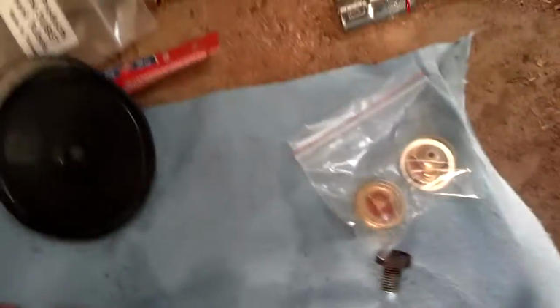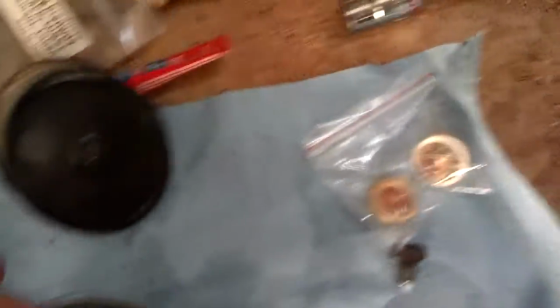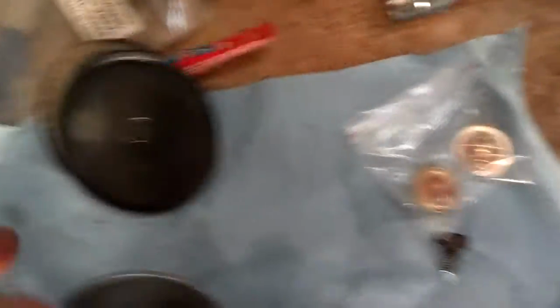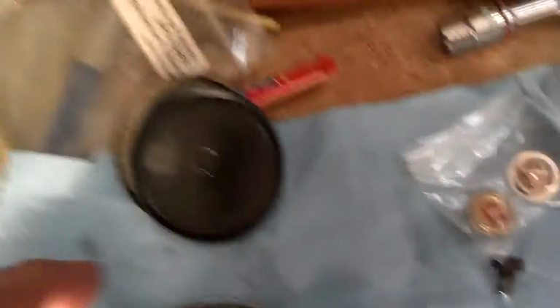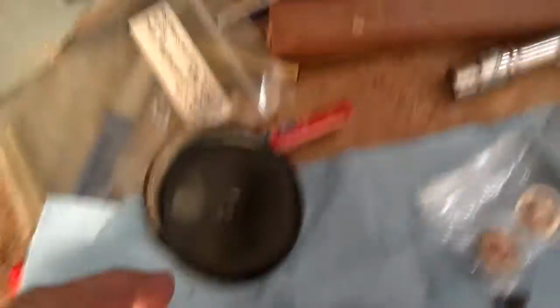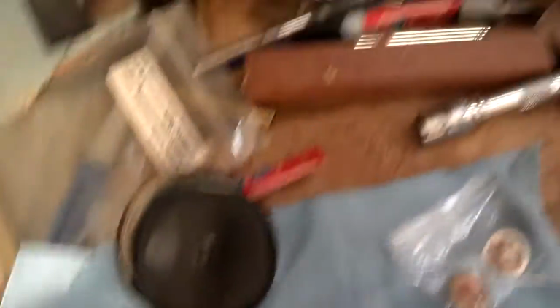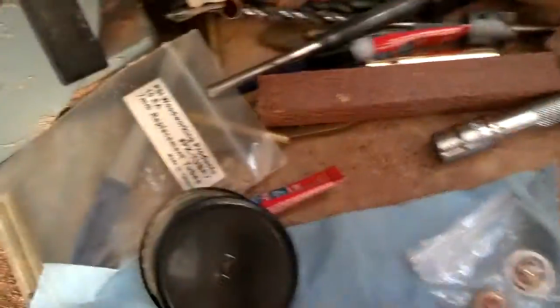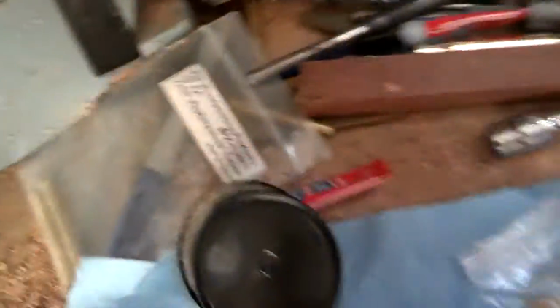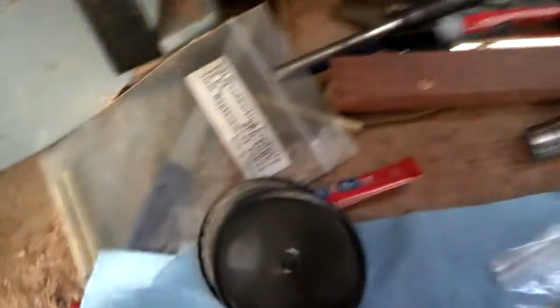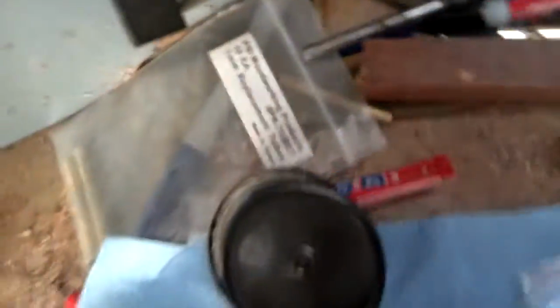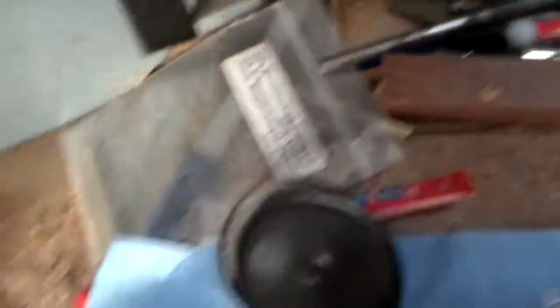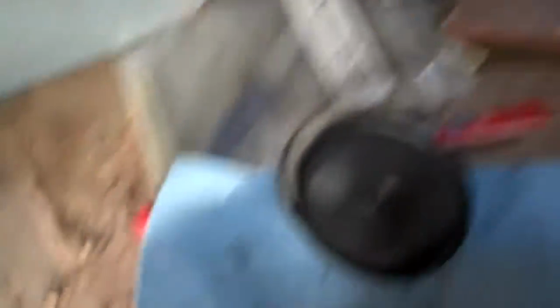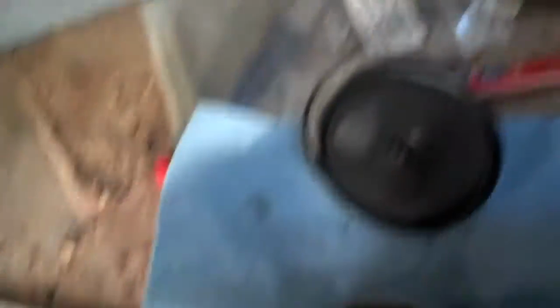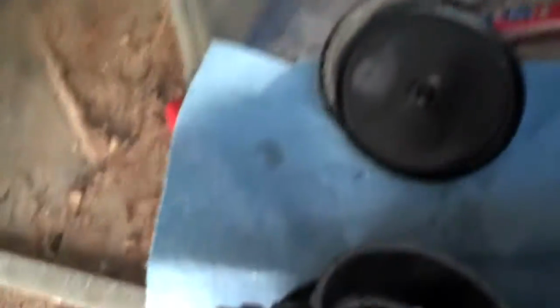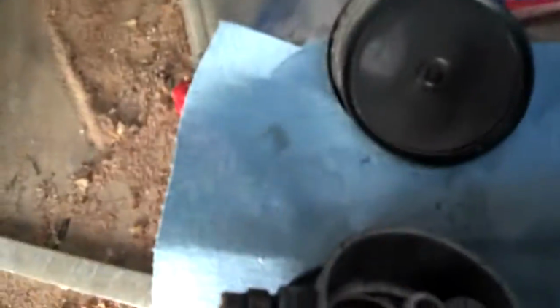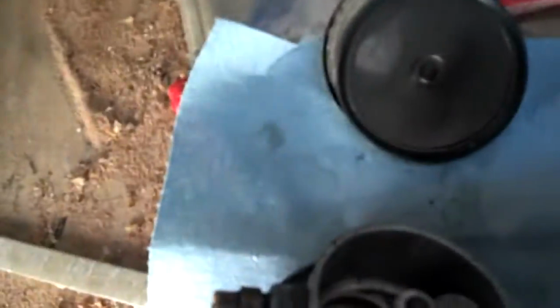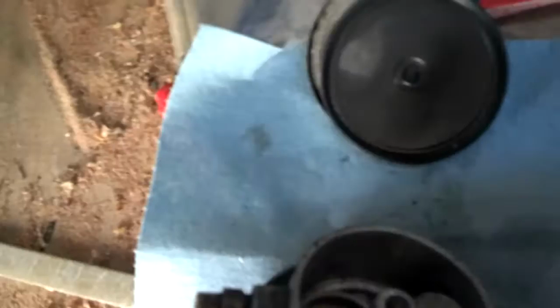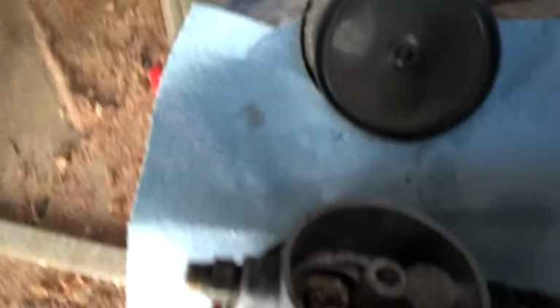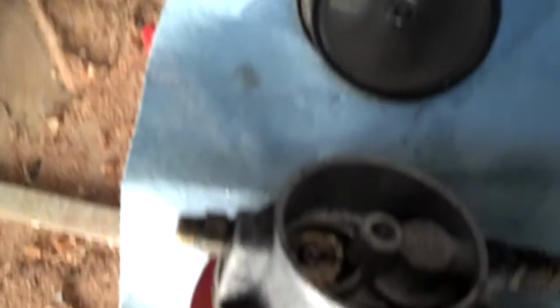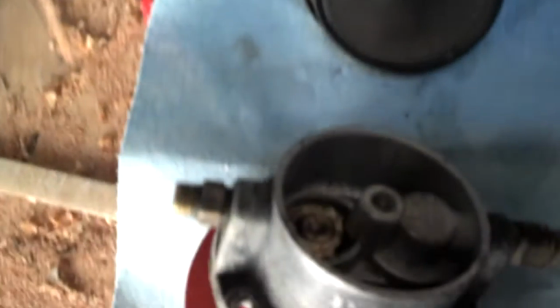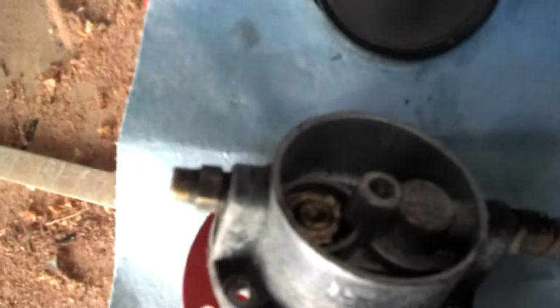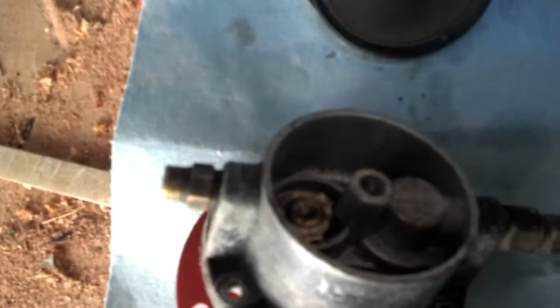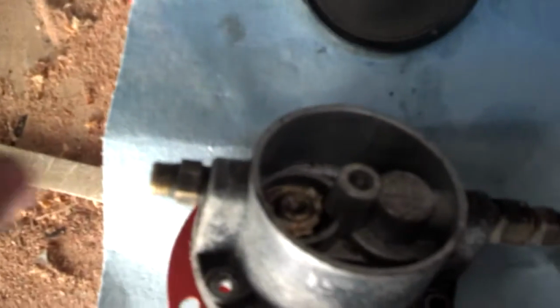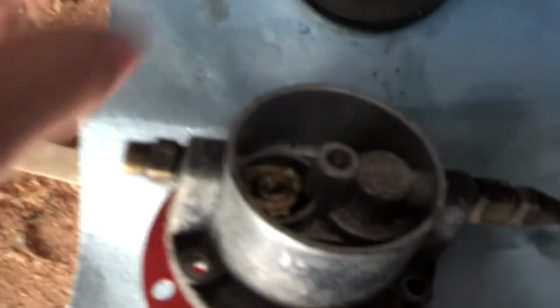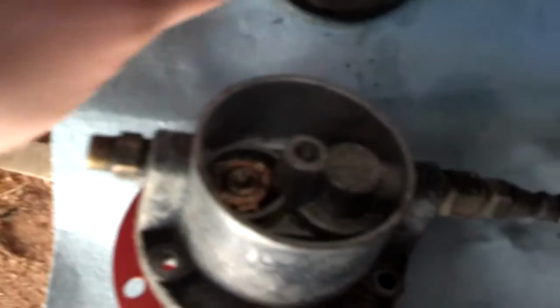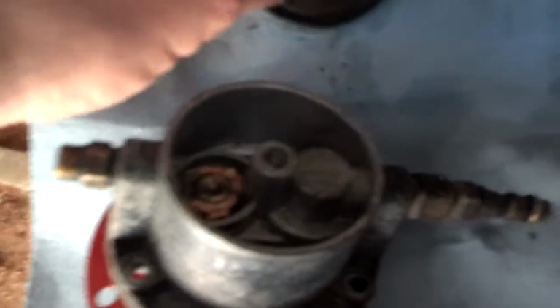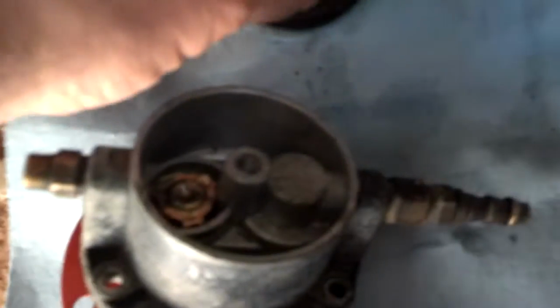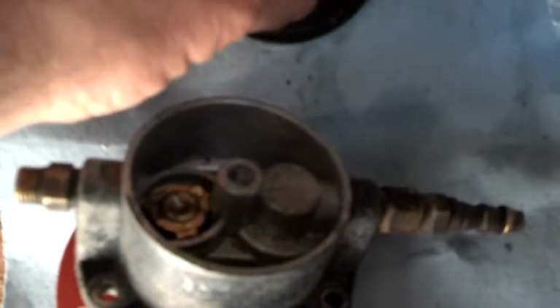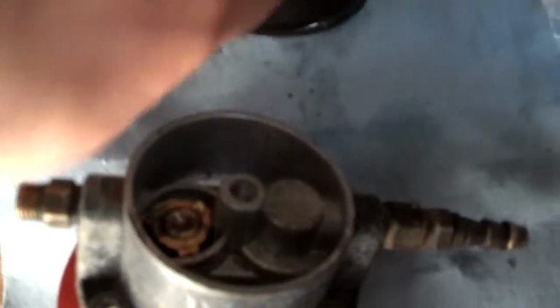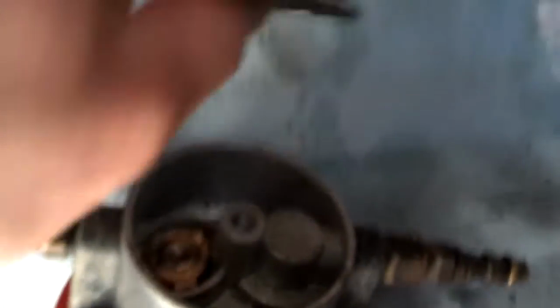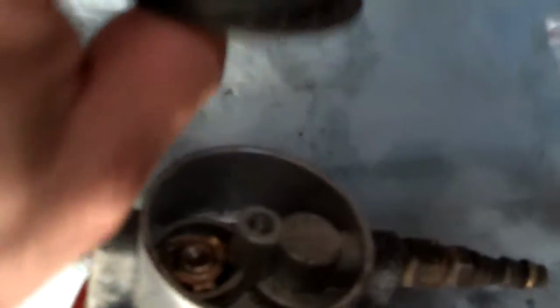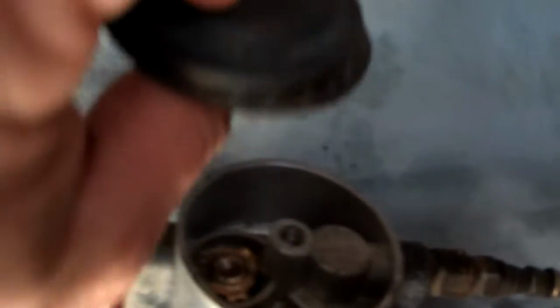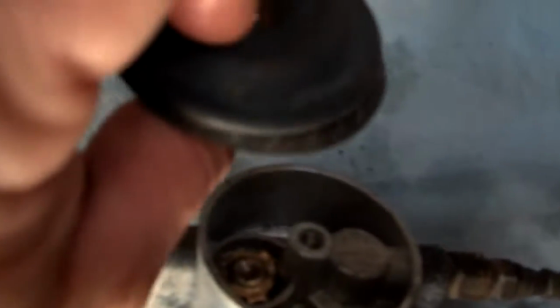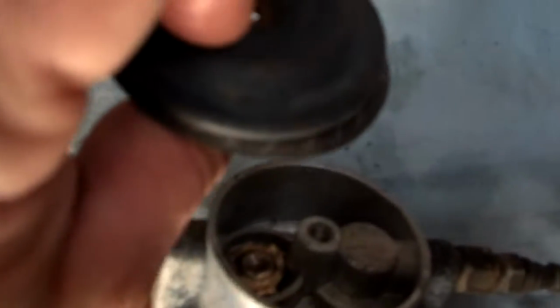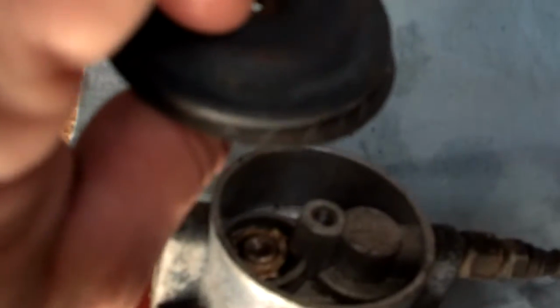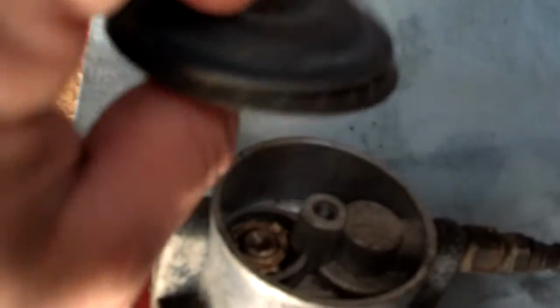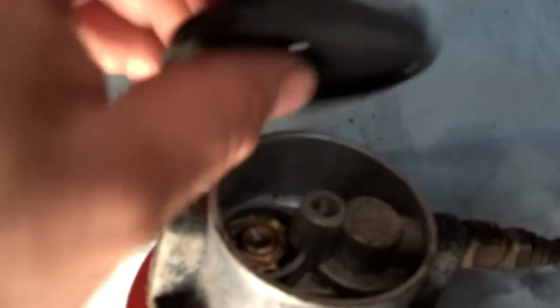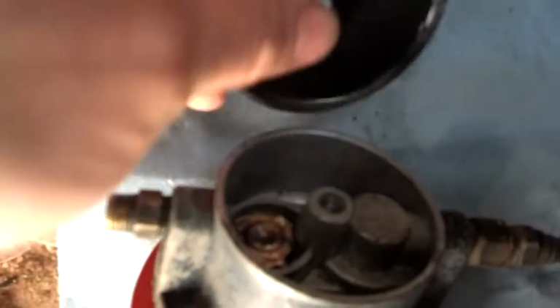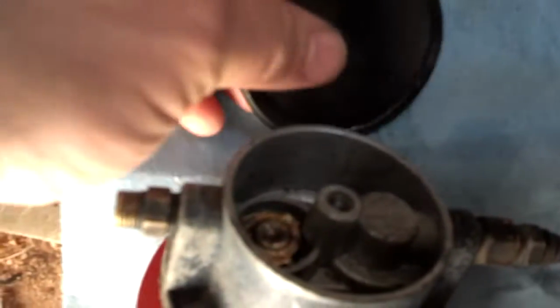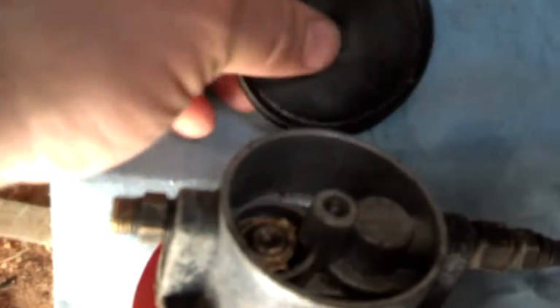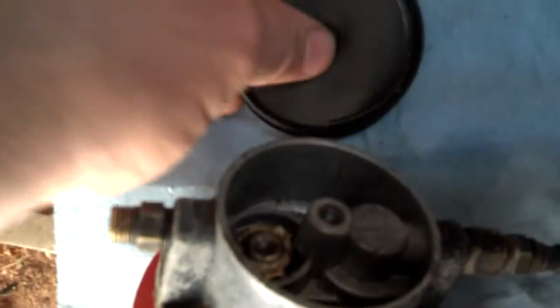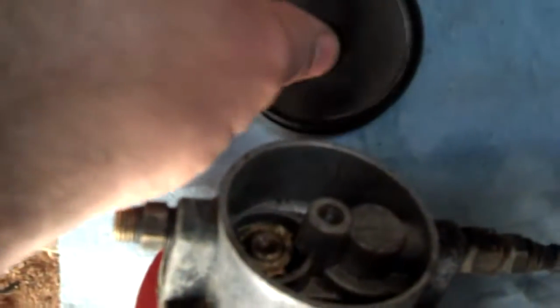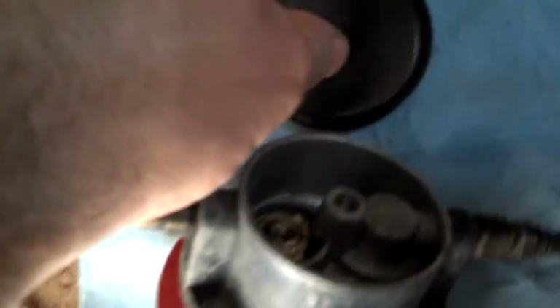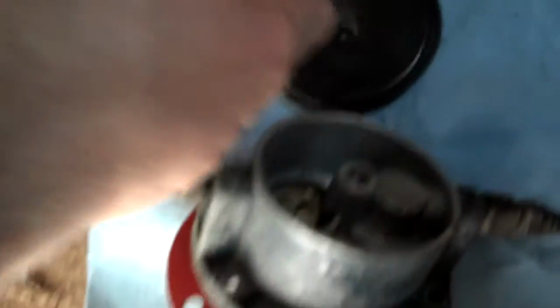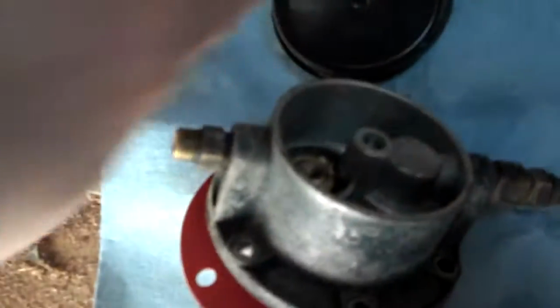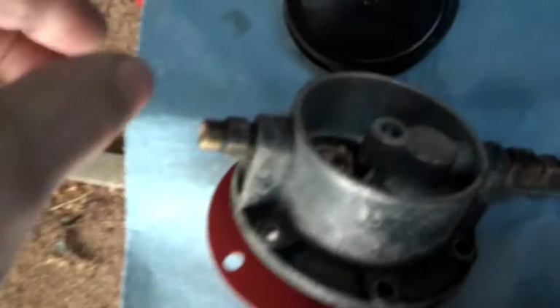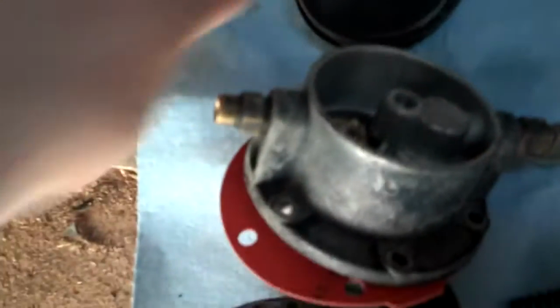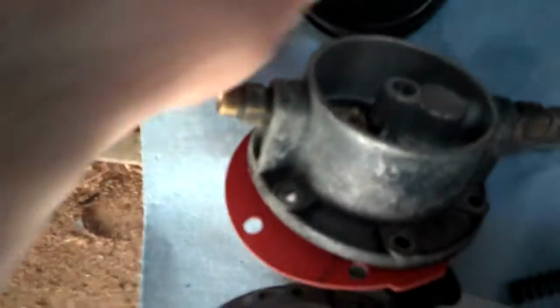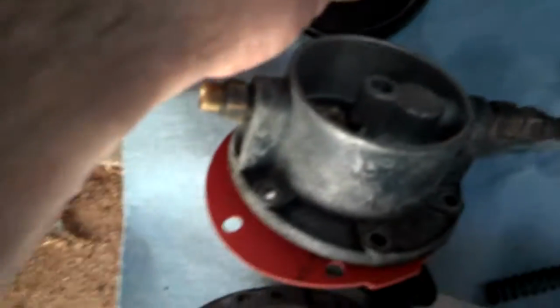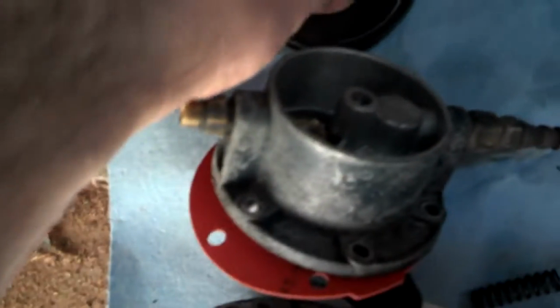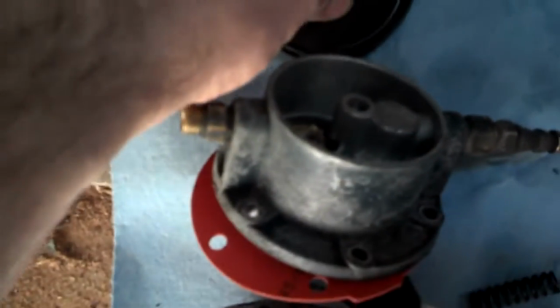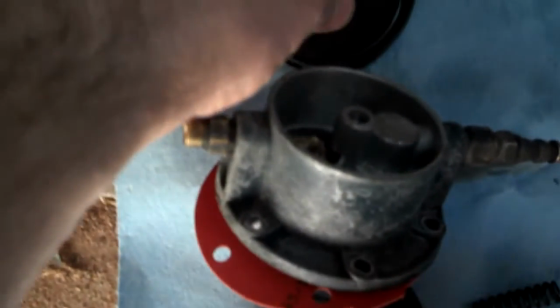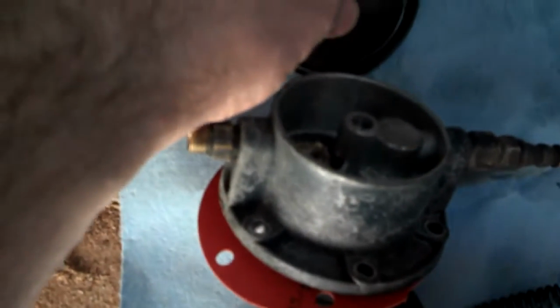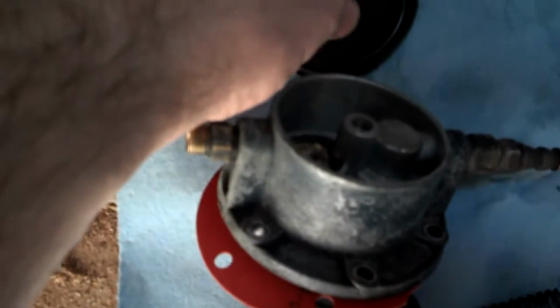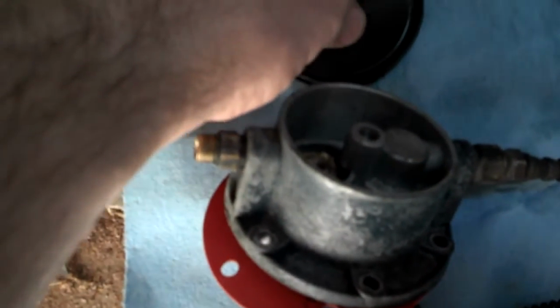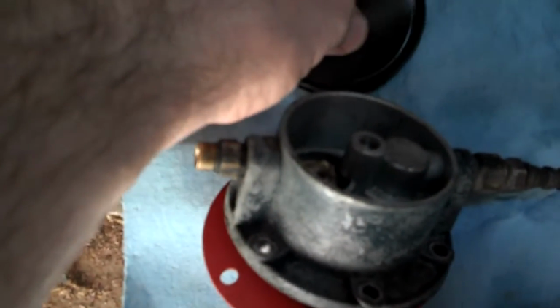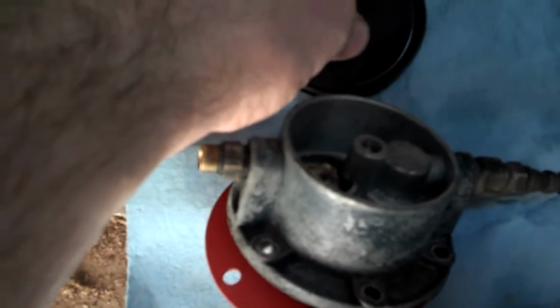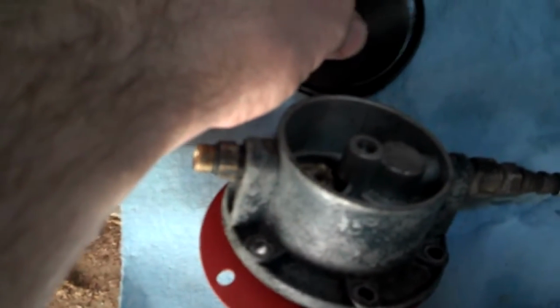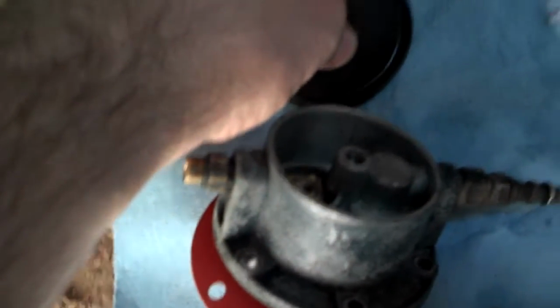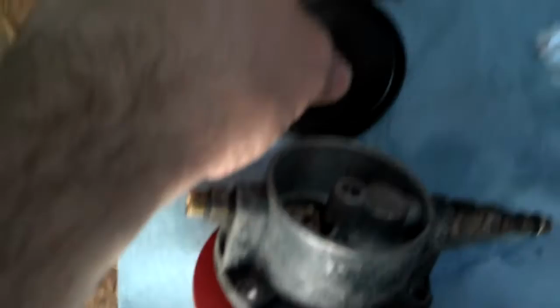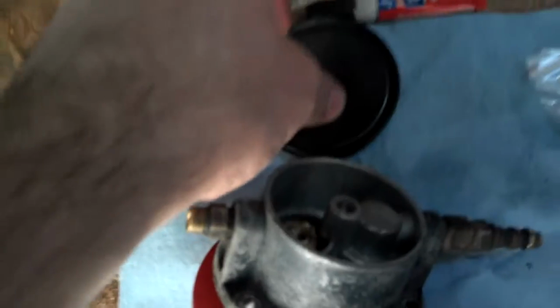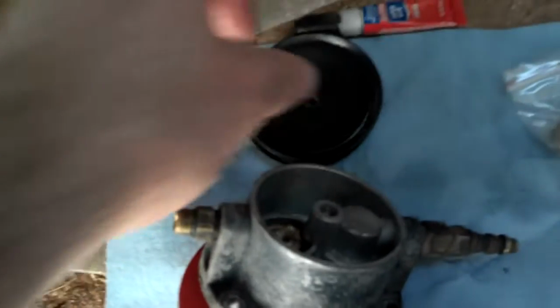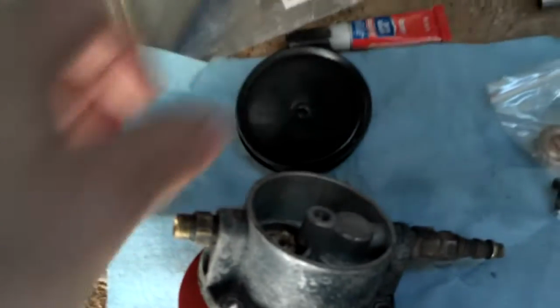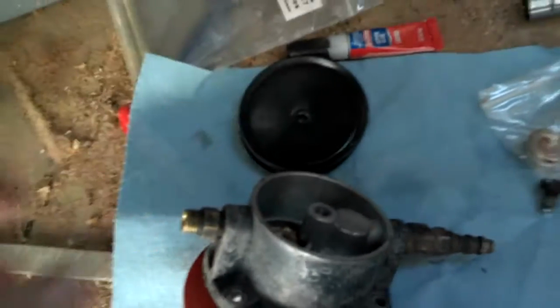This is just a secondary chamber of the fuel pump. There's the top part. This rubber seems to be in good shape.